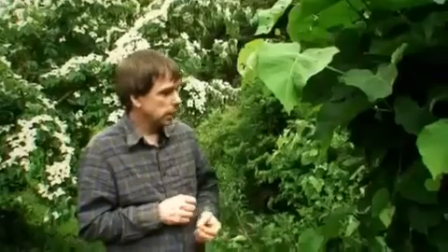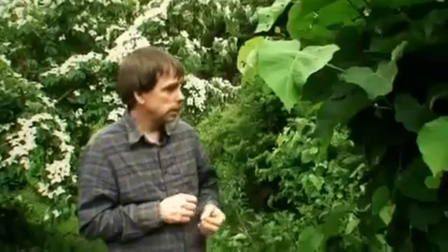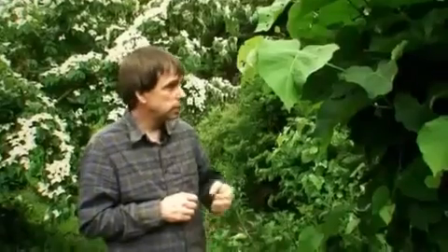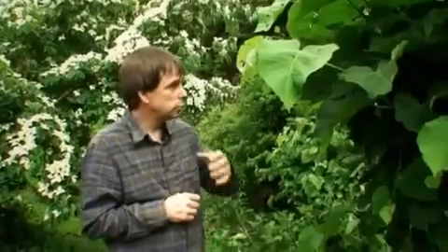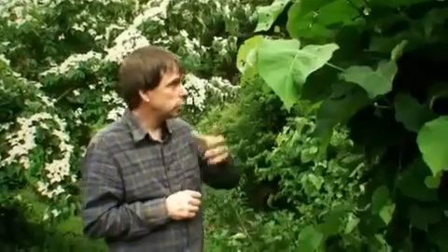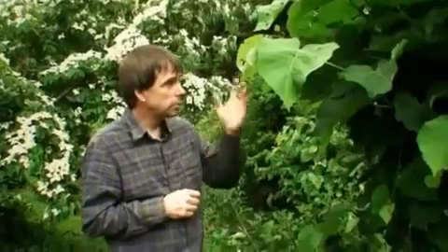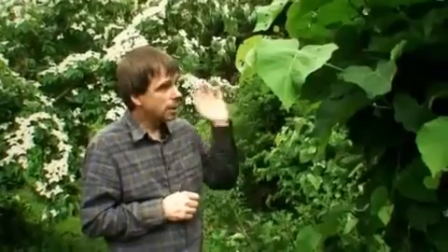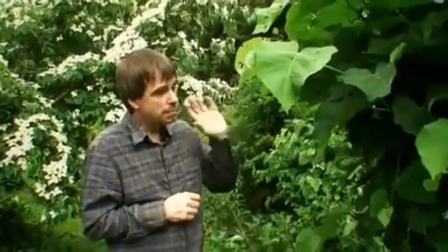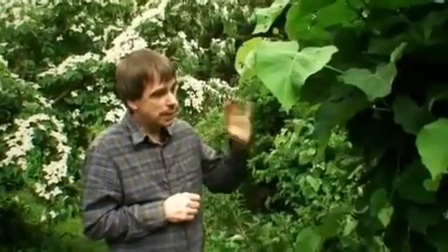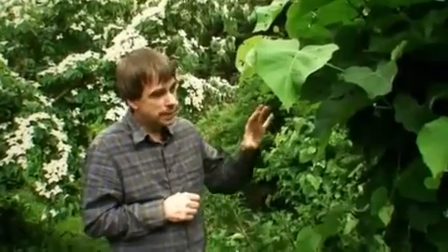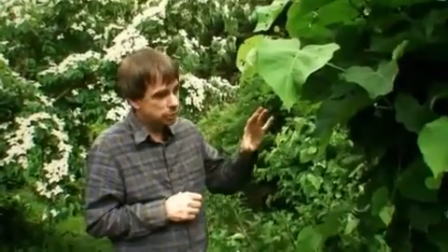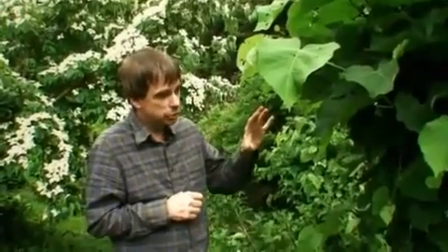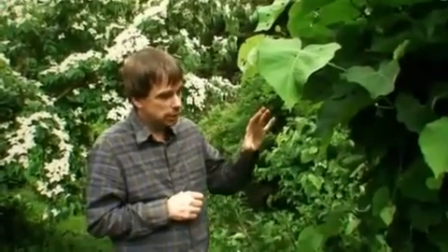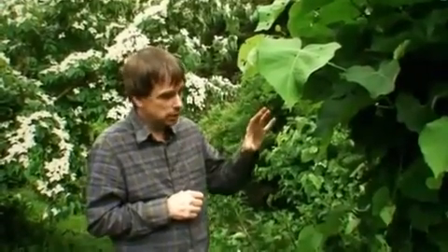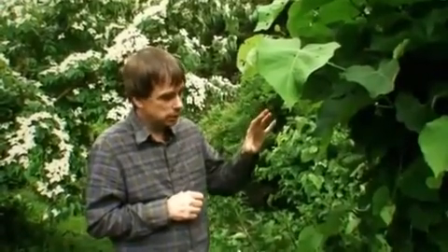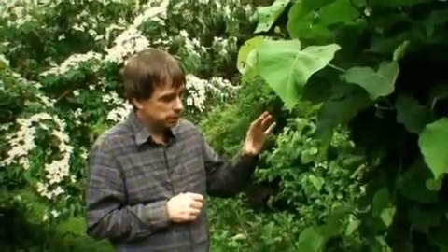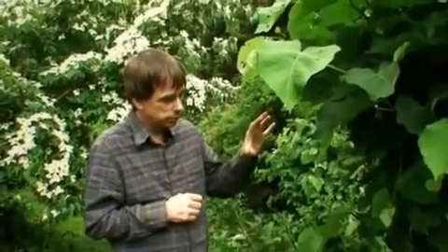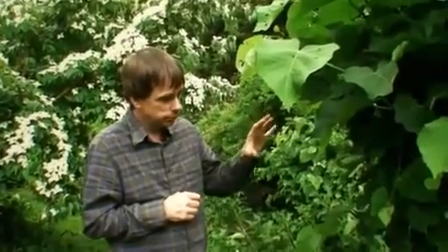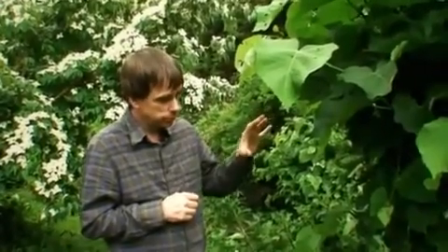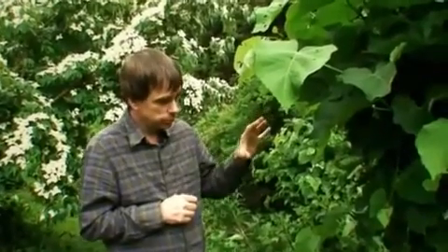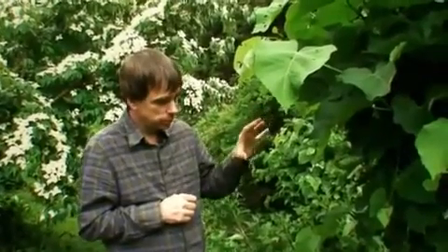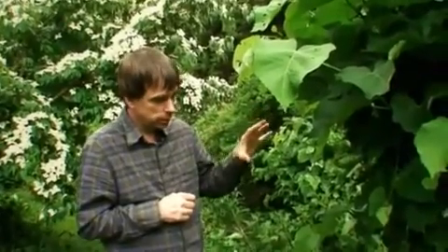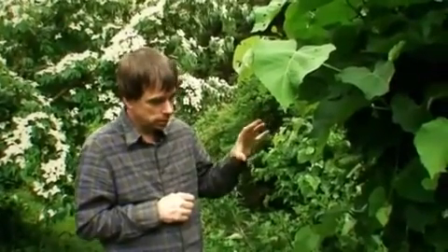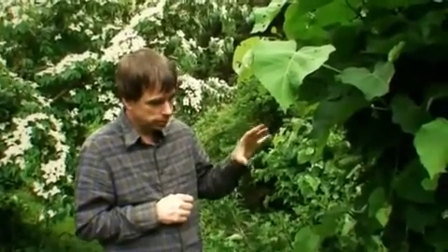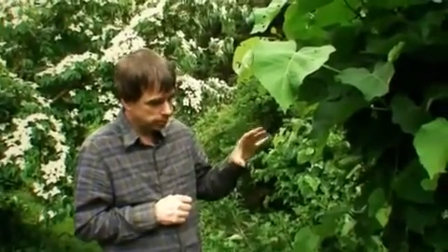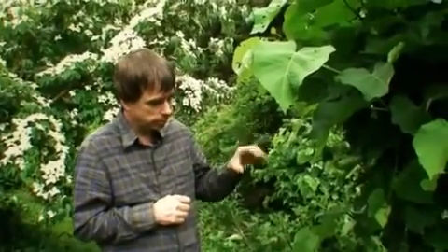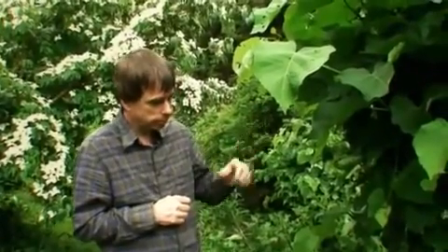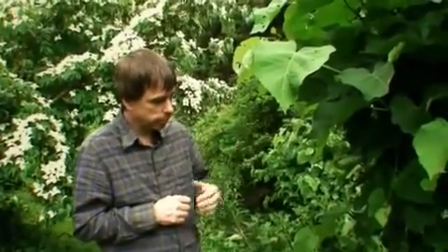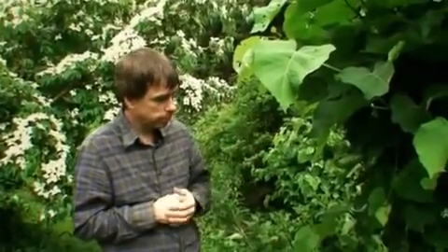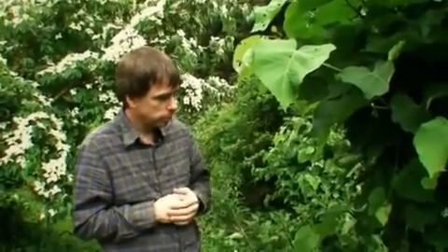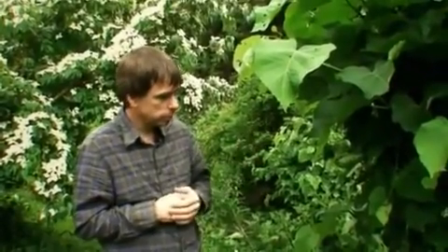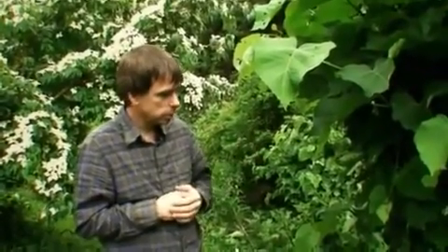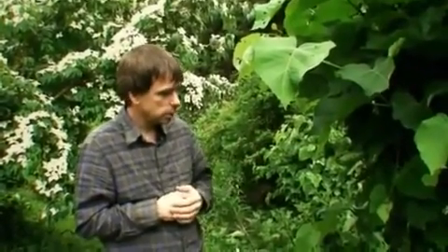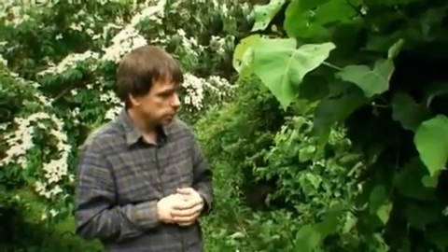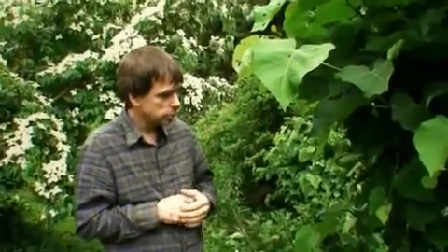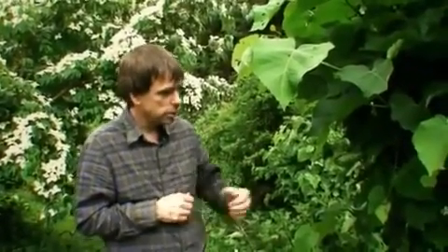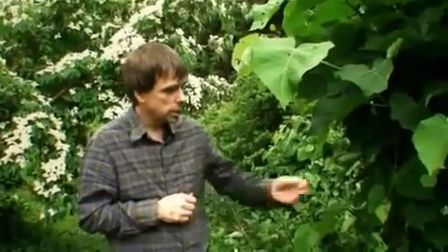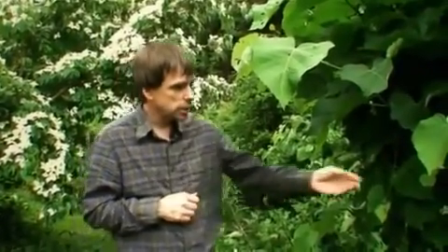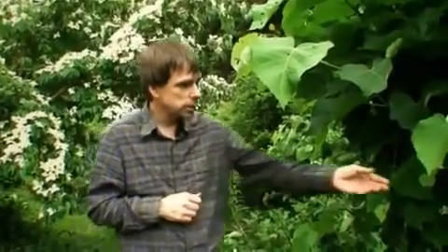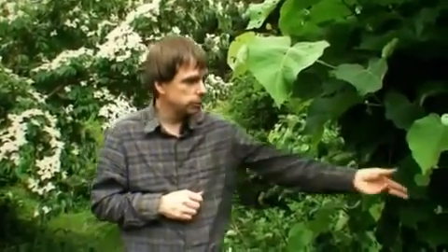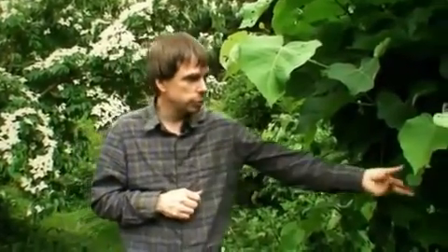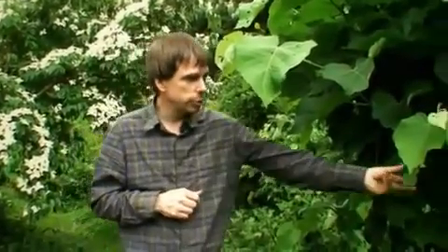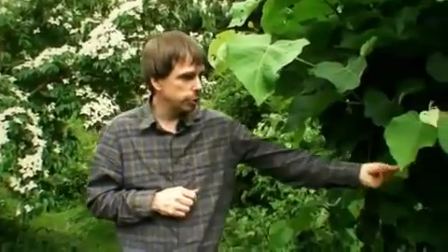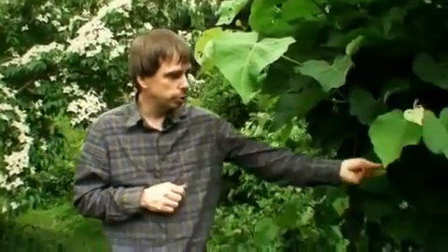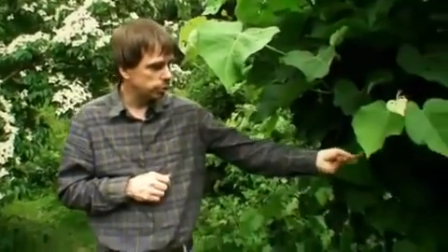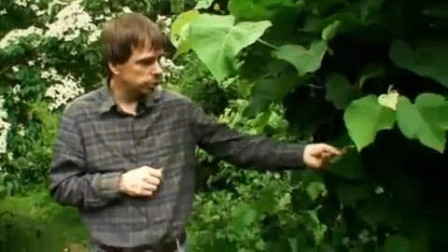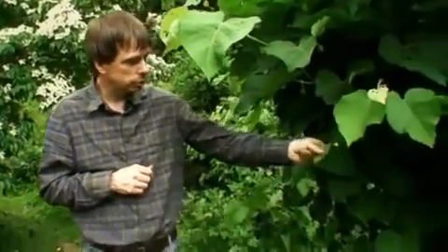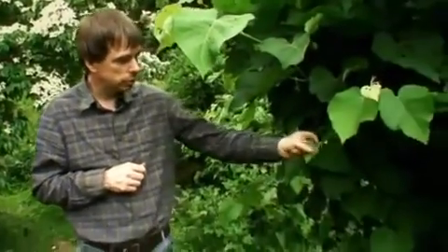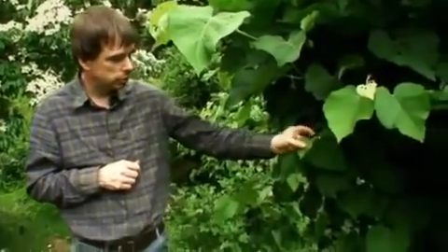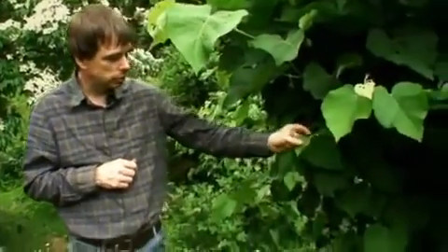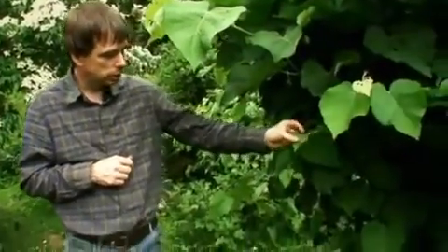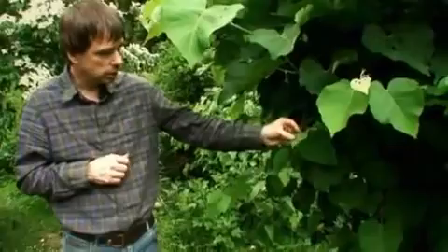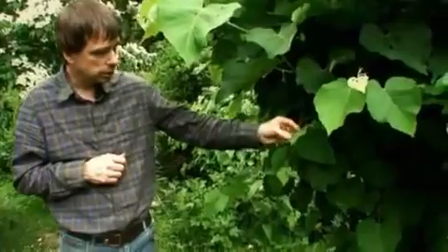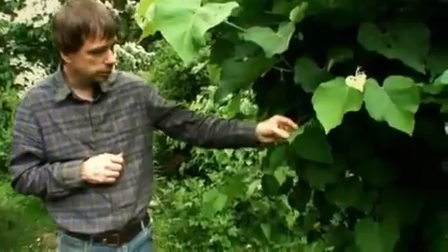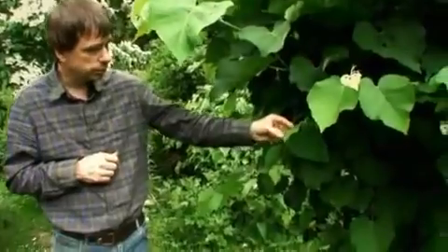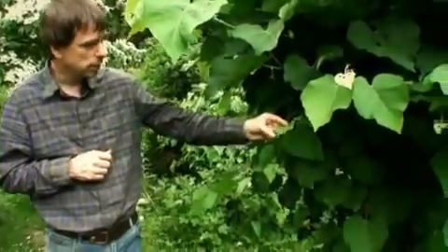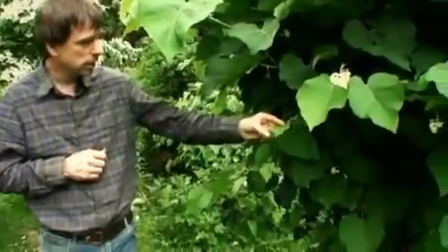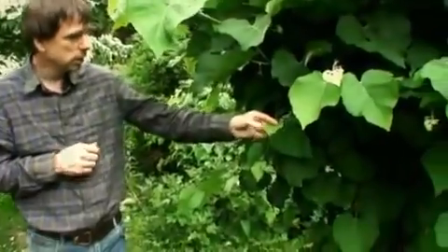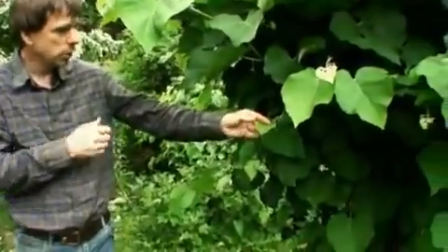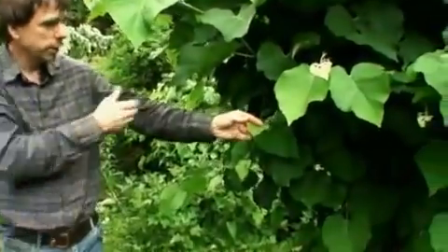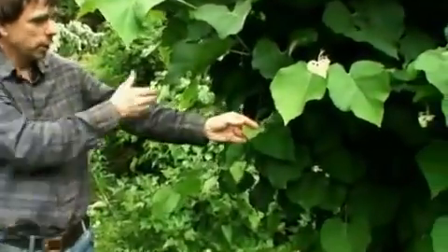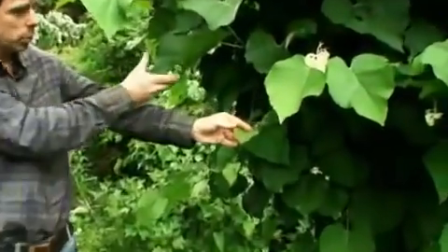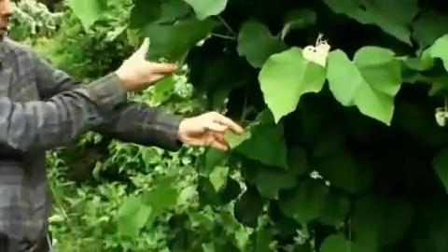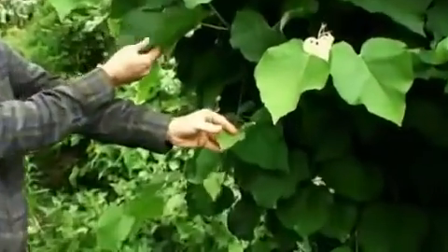This is one of my main salad leaves from the forest garden. It's the young leaves you use, not the old ones — the old ones will be tough.